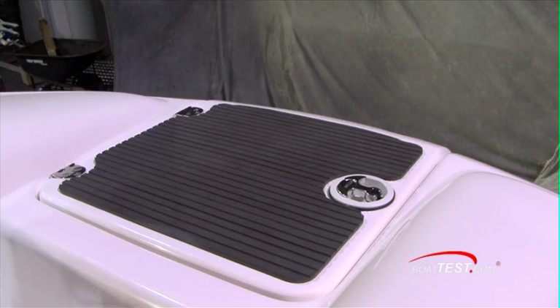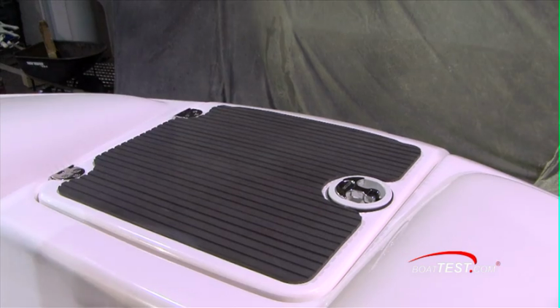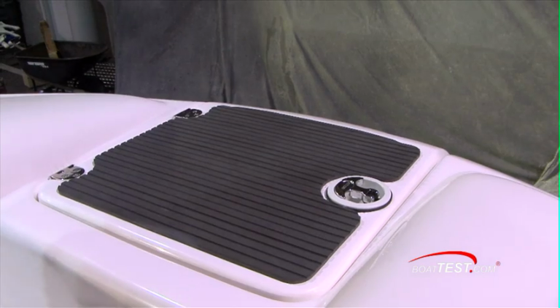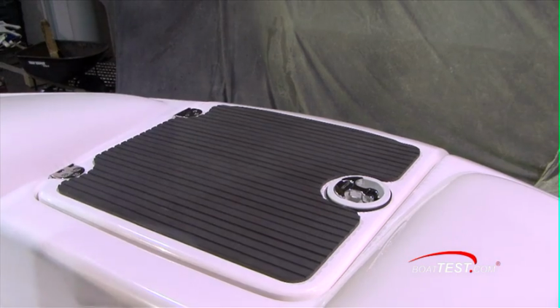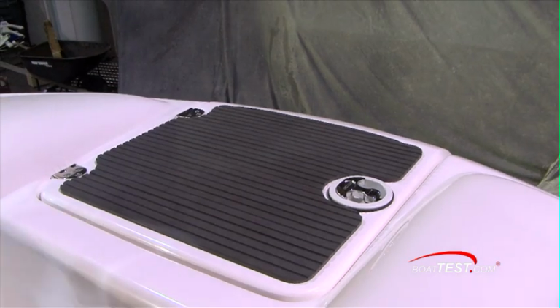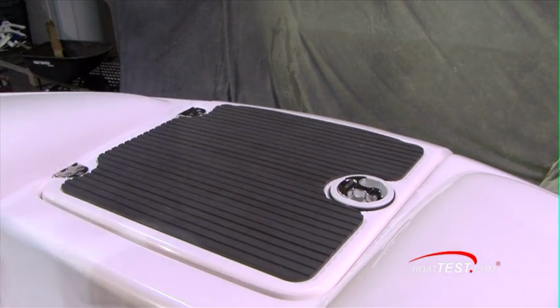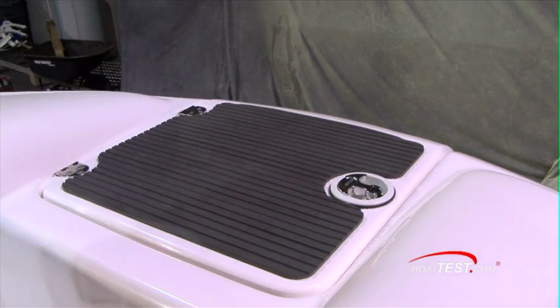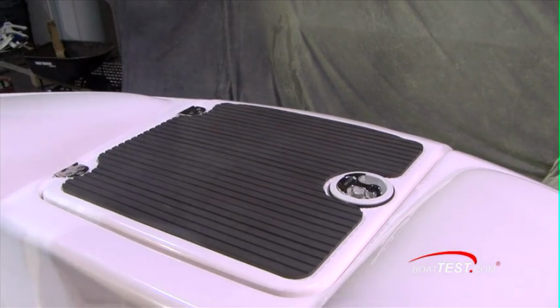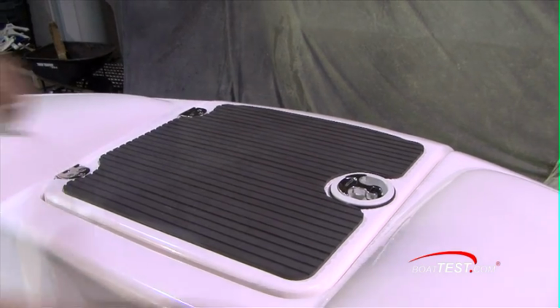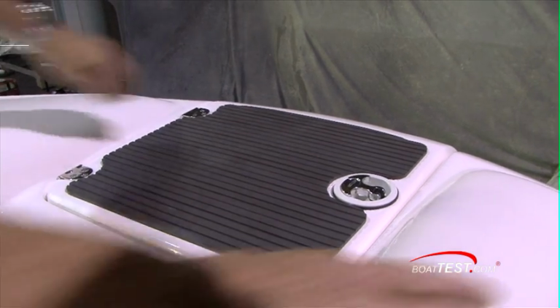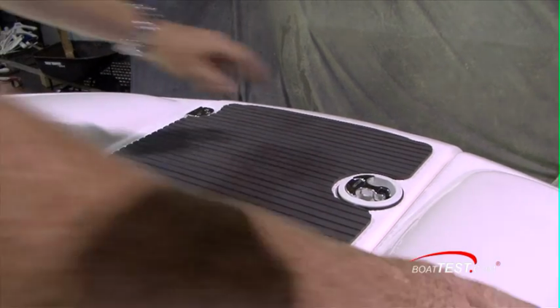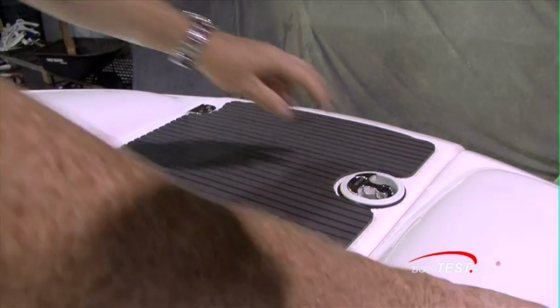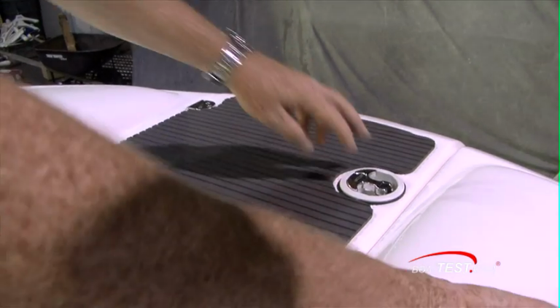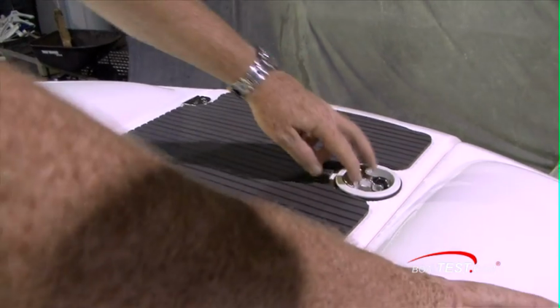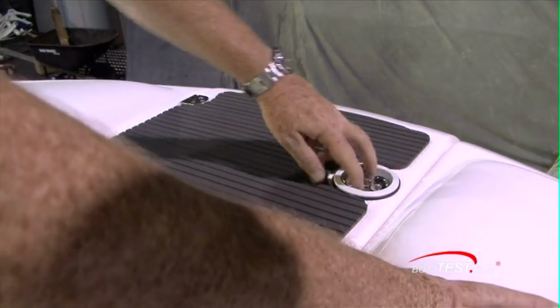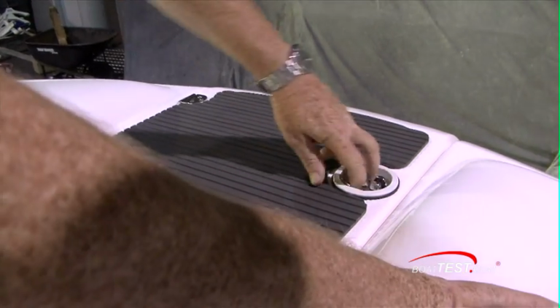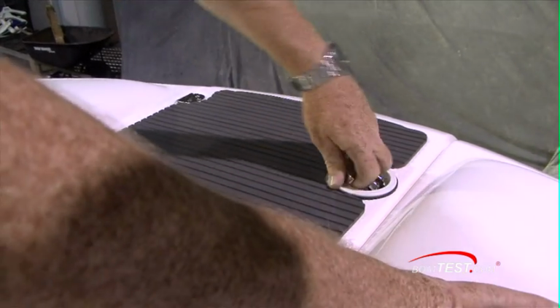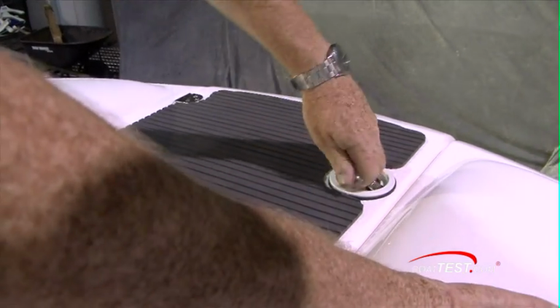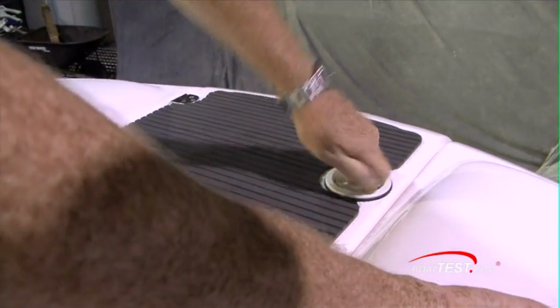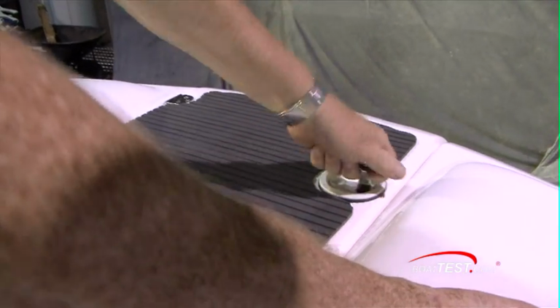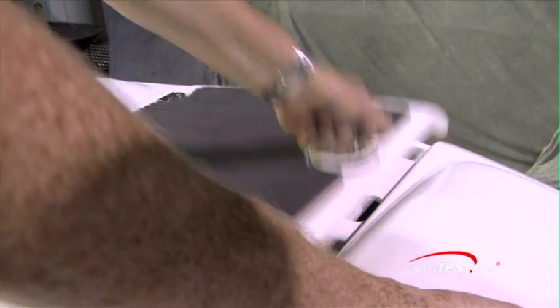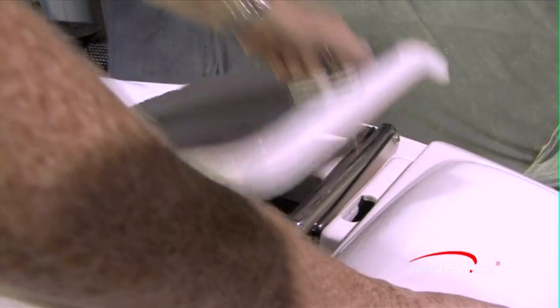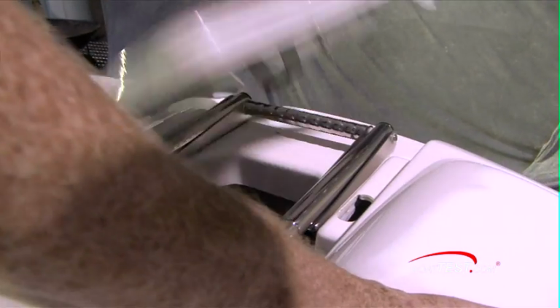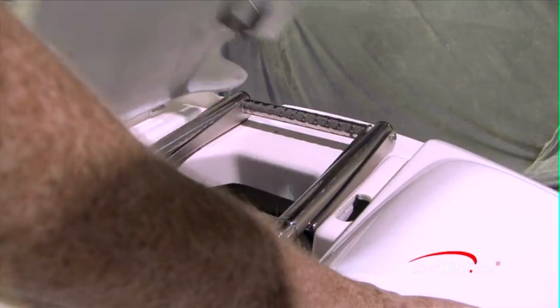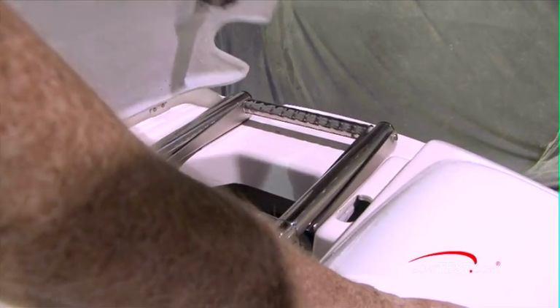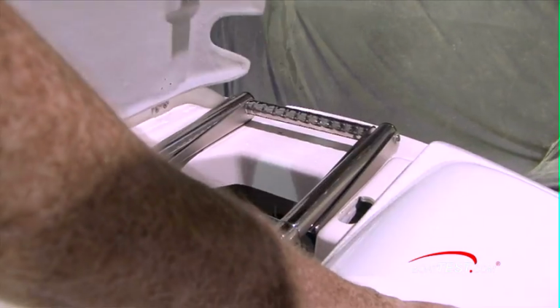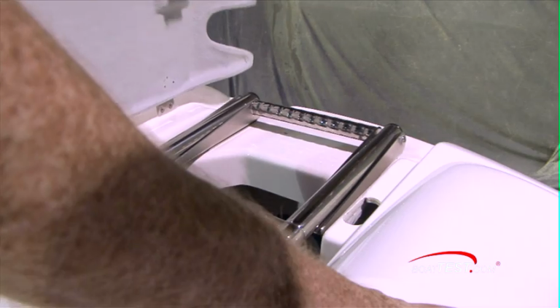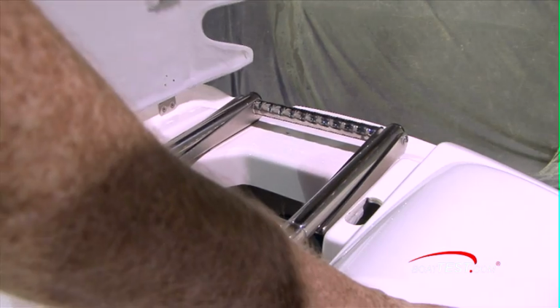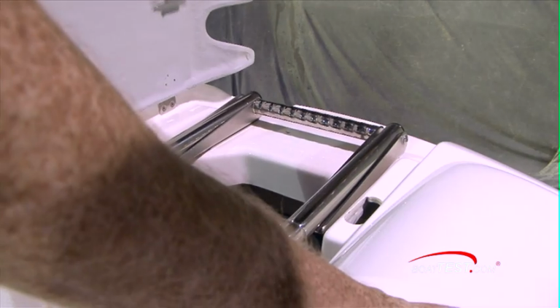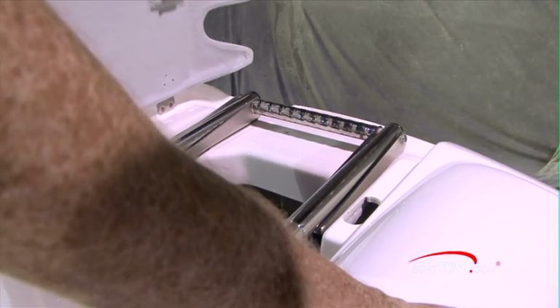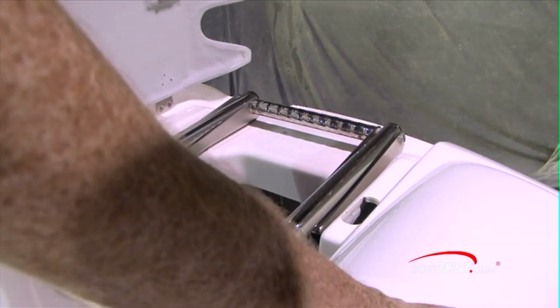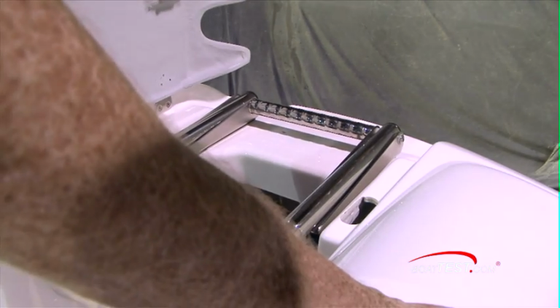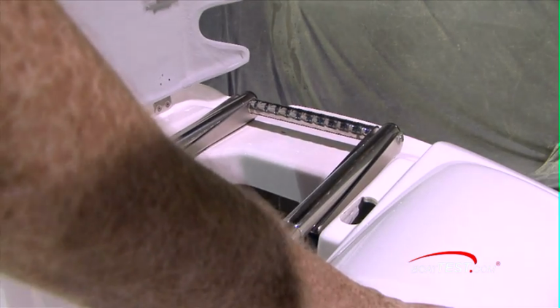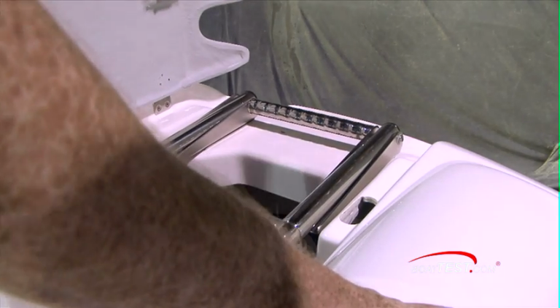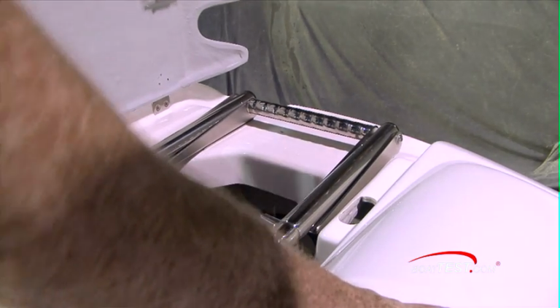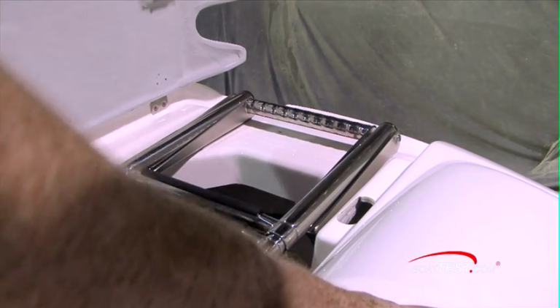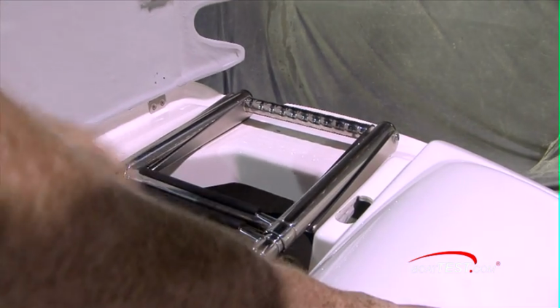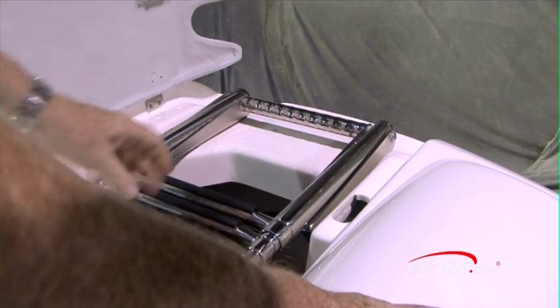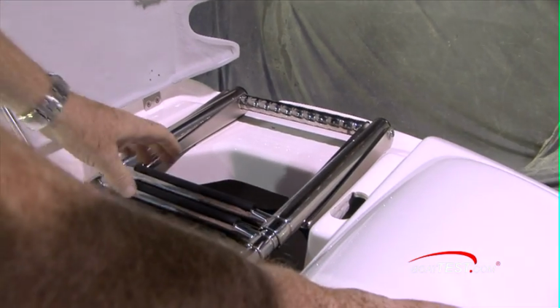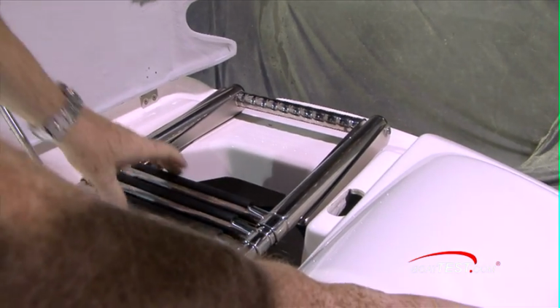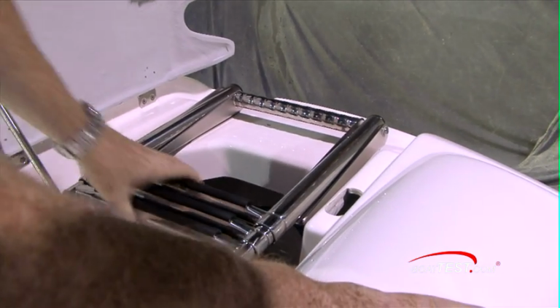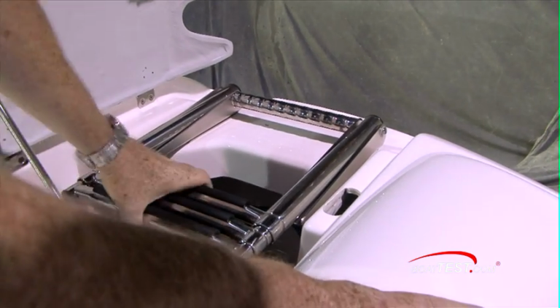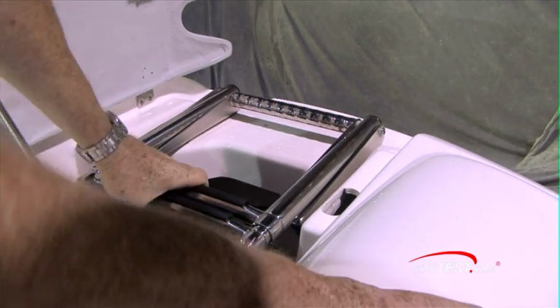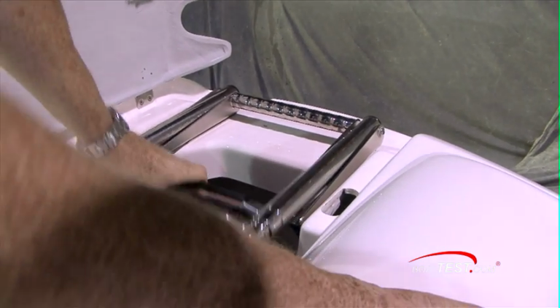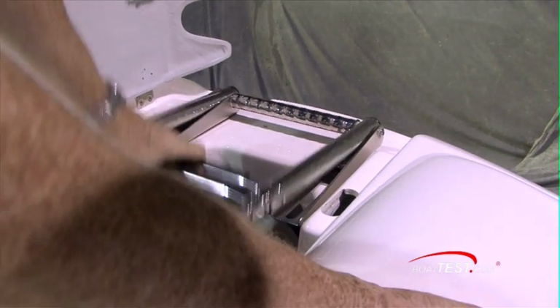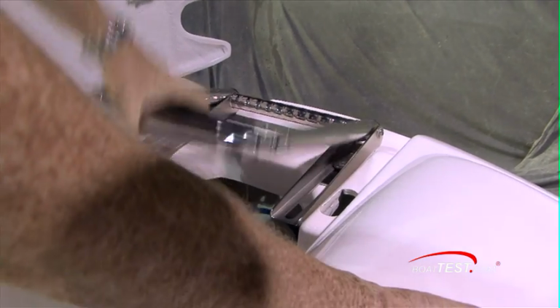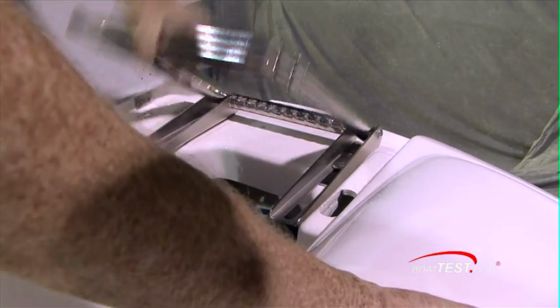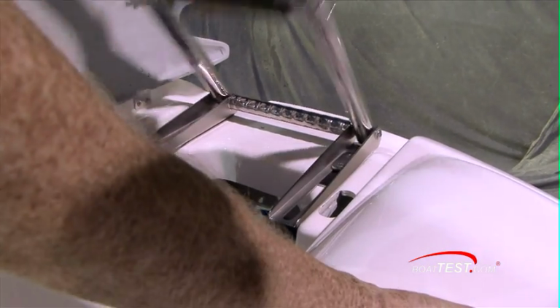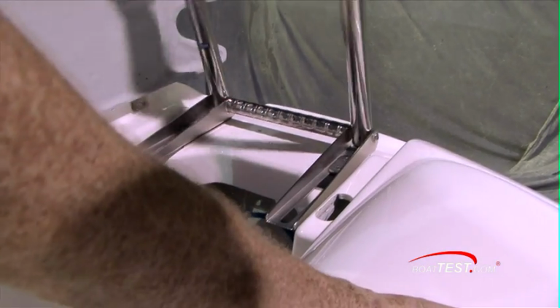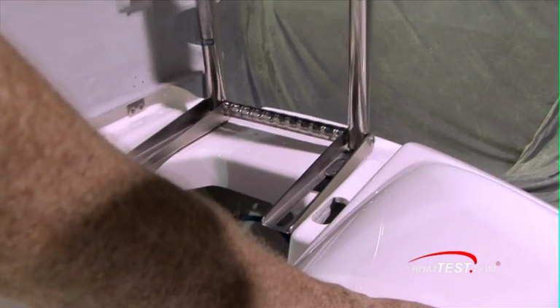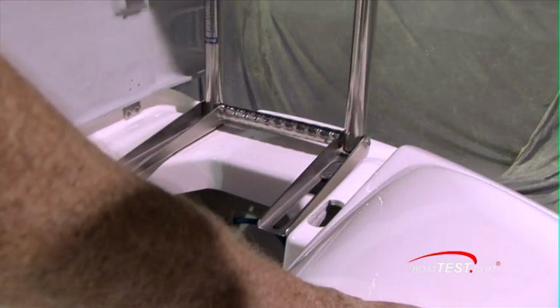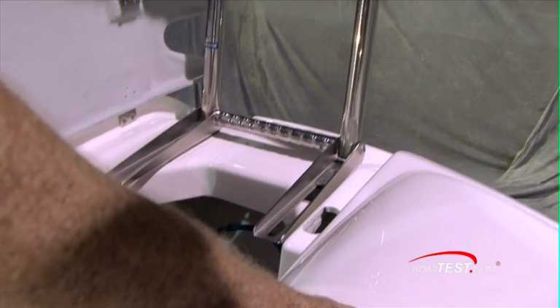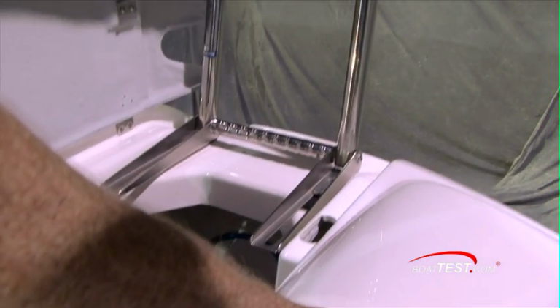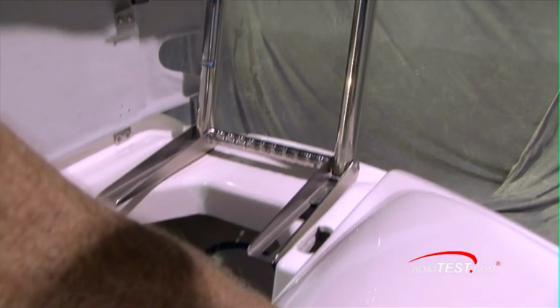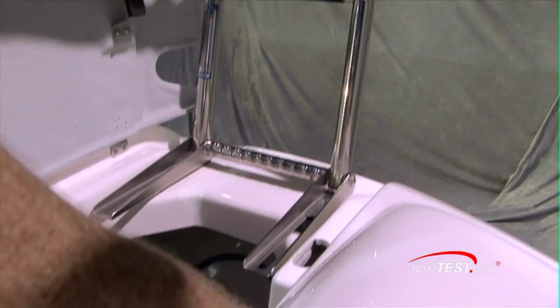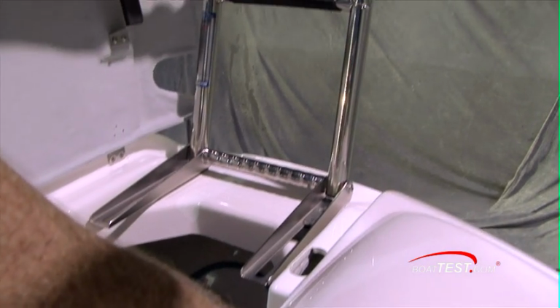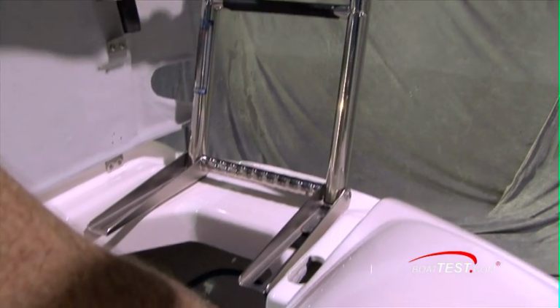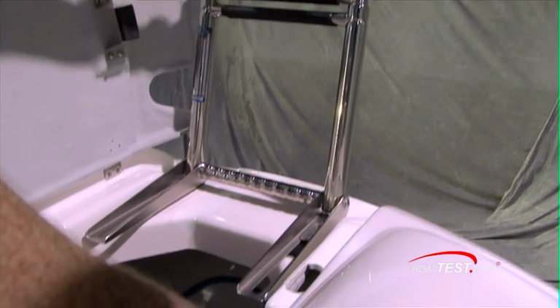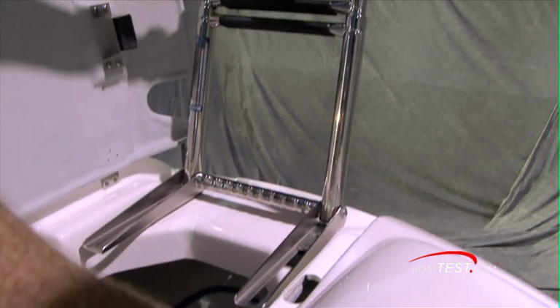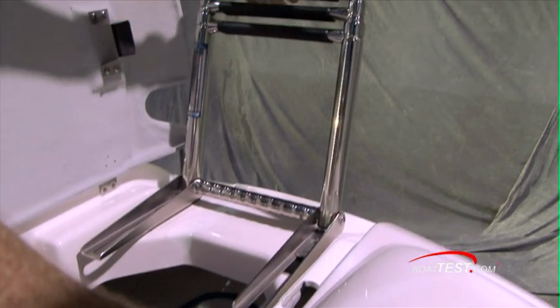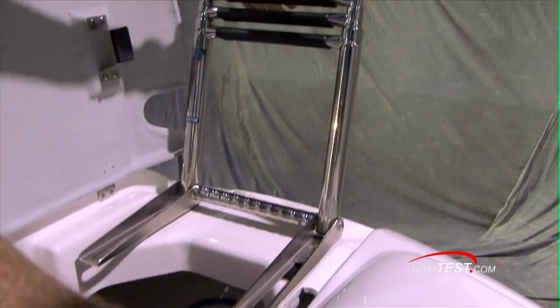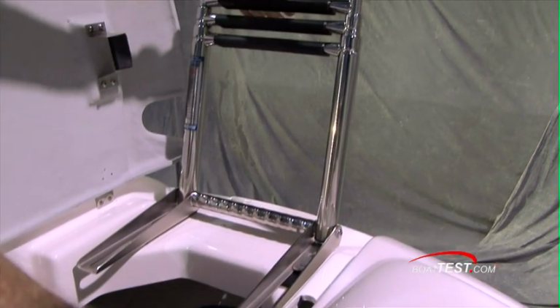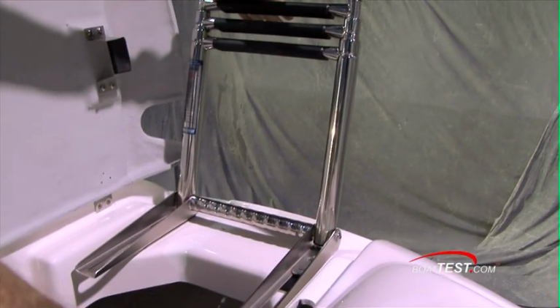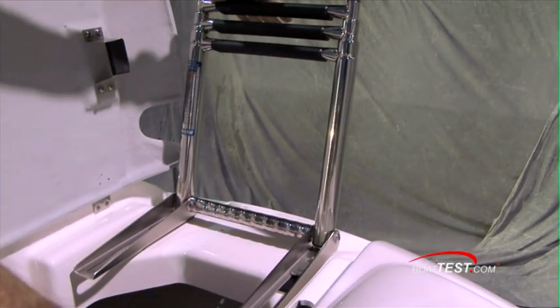All the way at the bow, you've got convenience storage for your anchor and anchor line, and also a three-step boarding ladder.